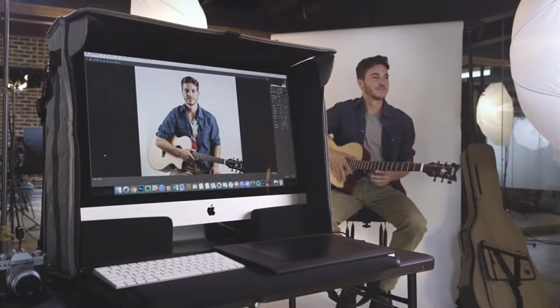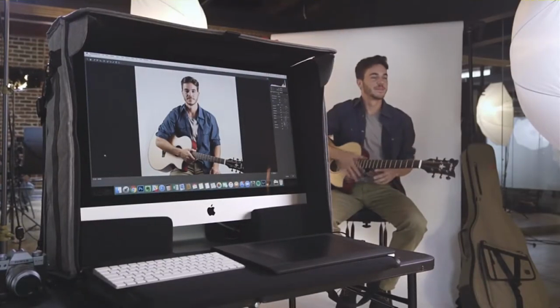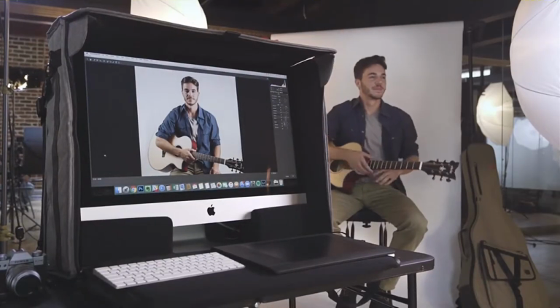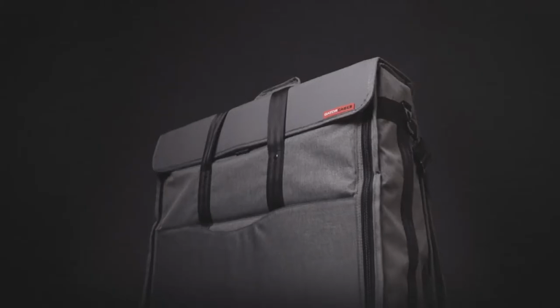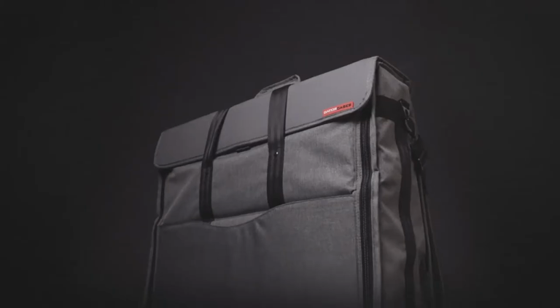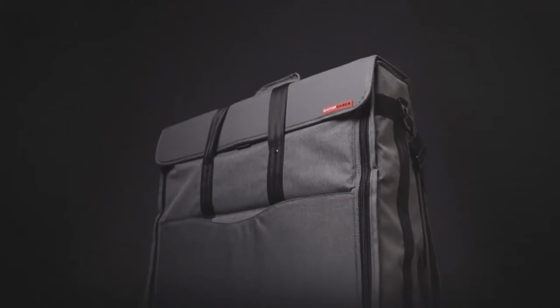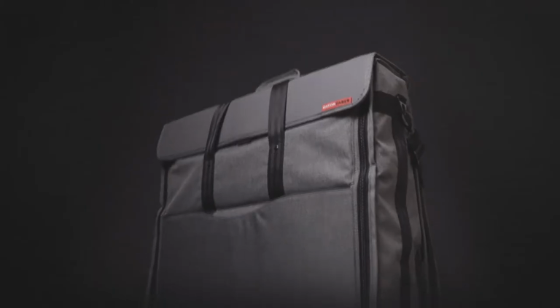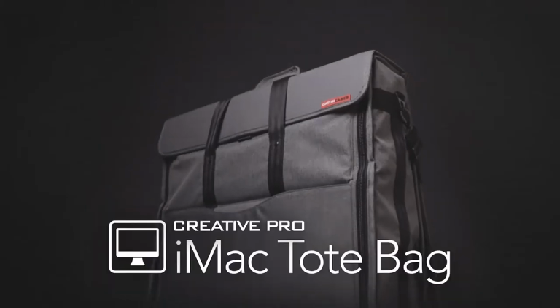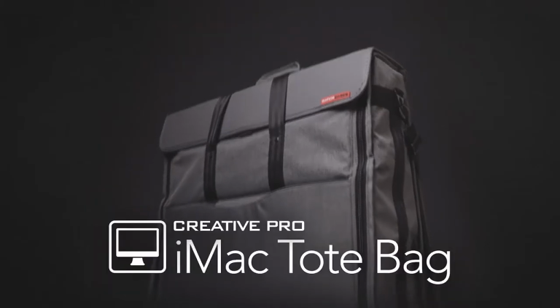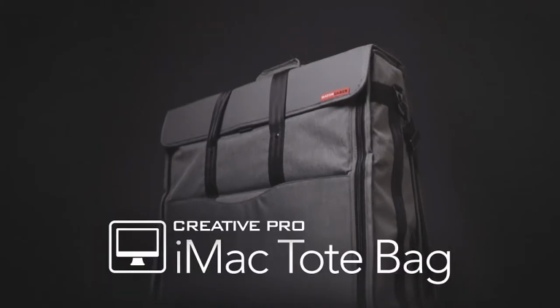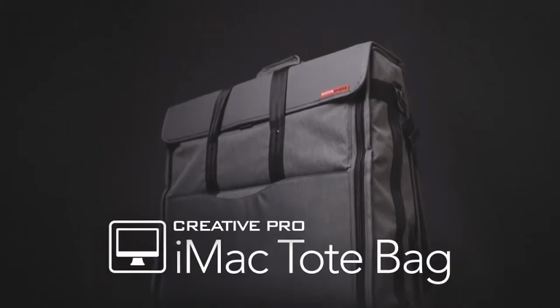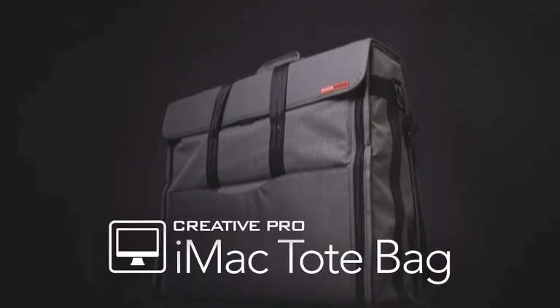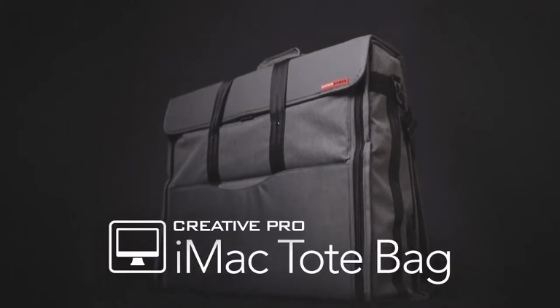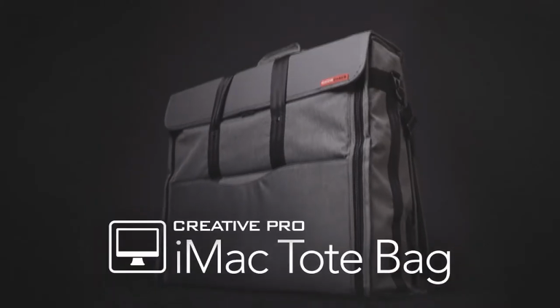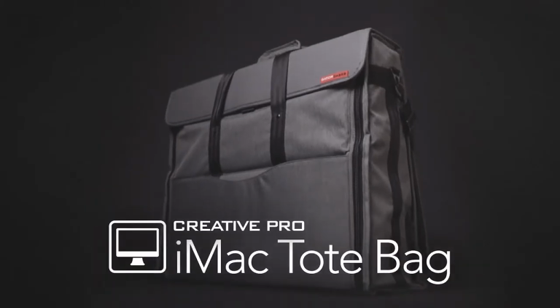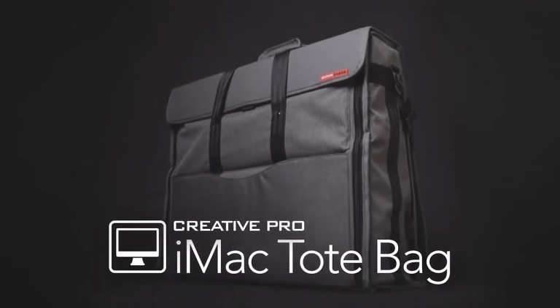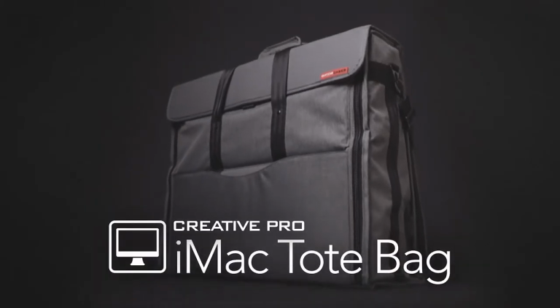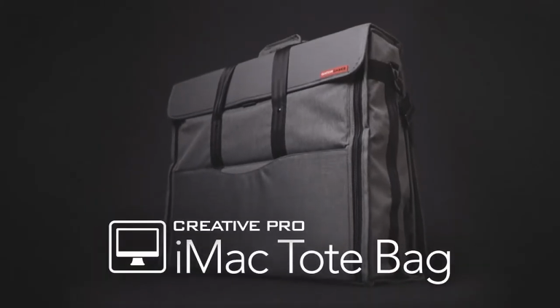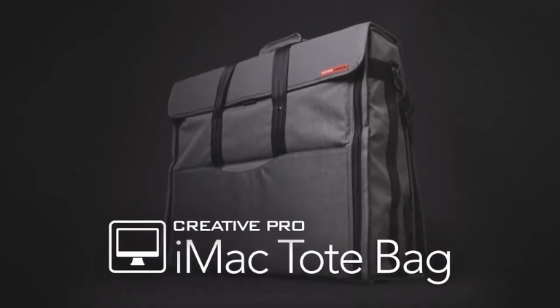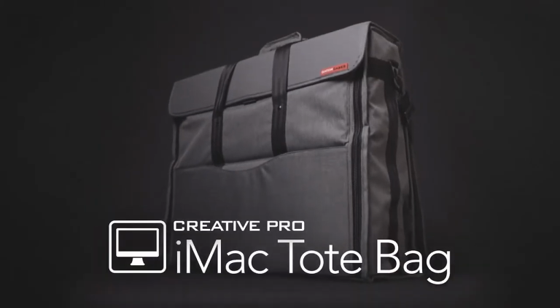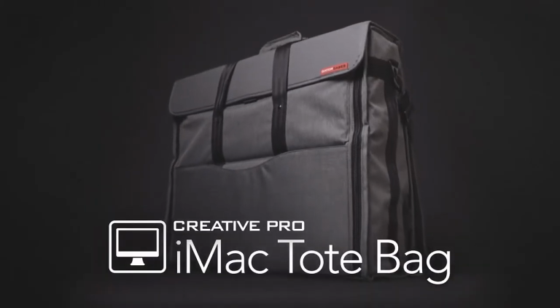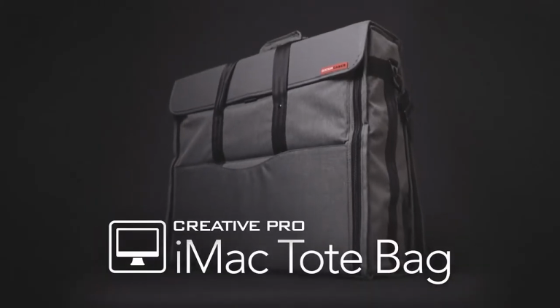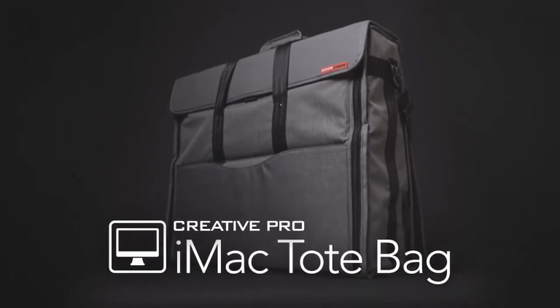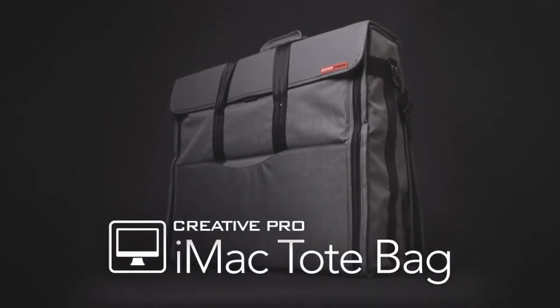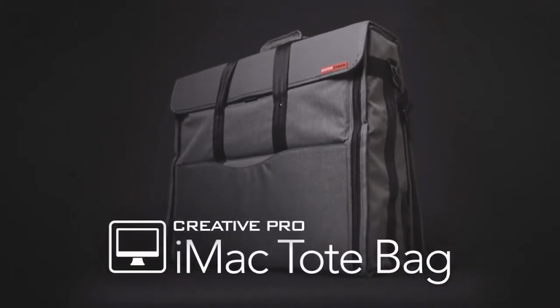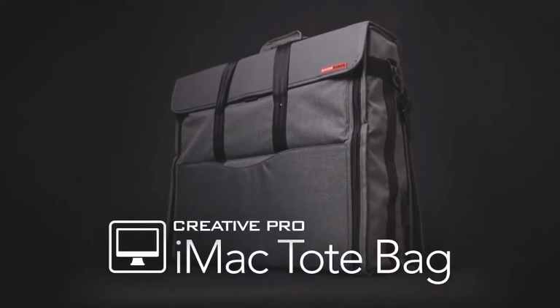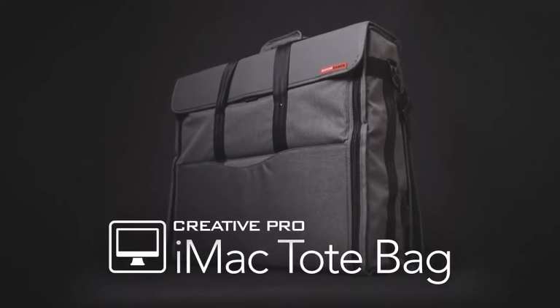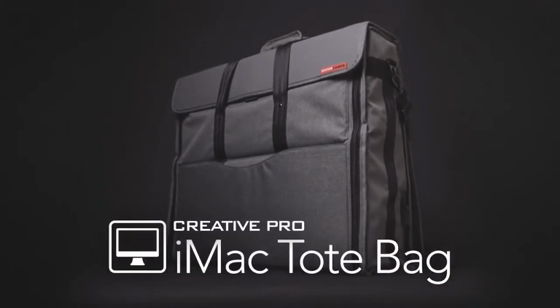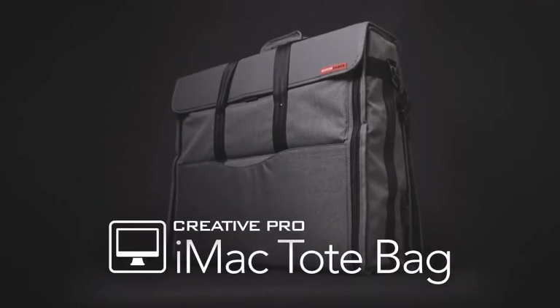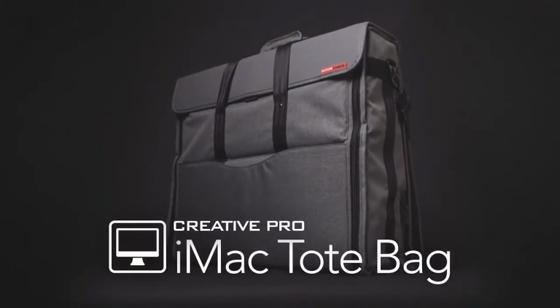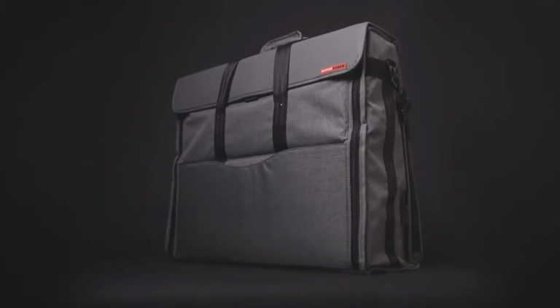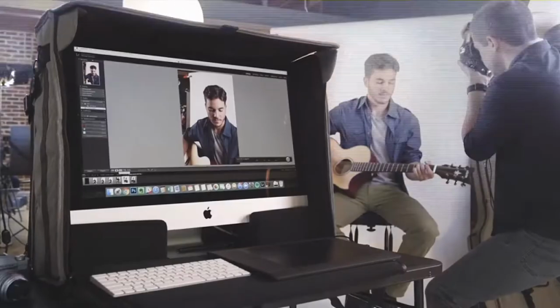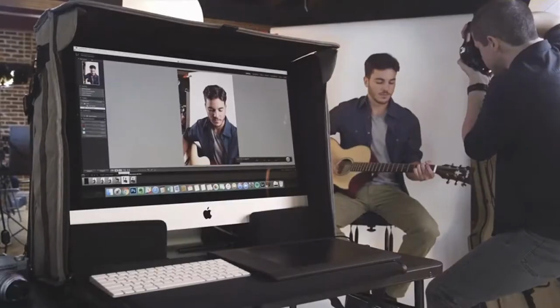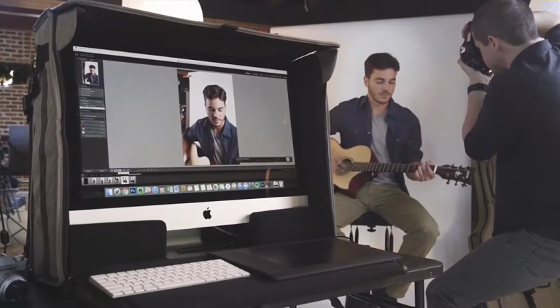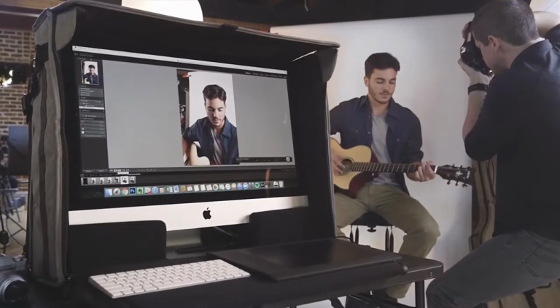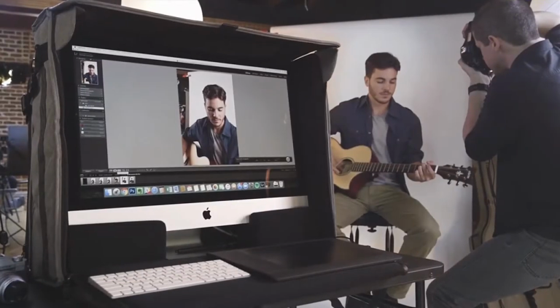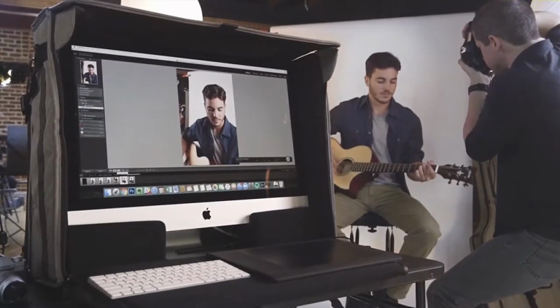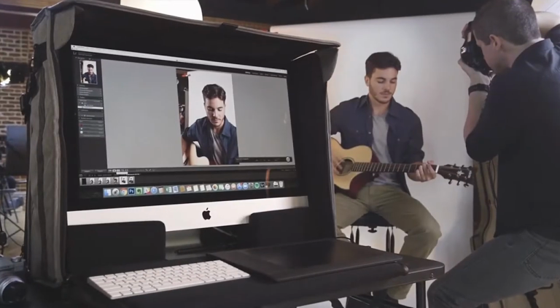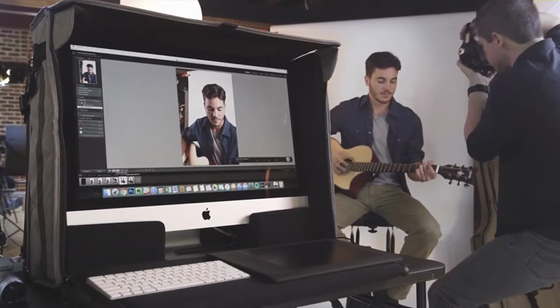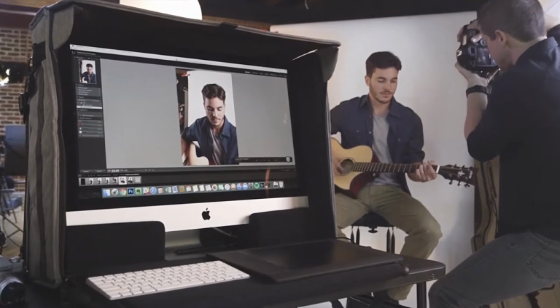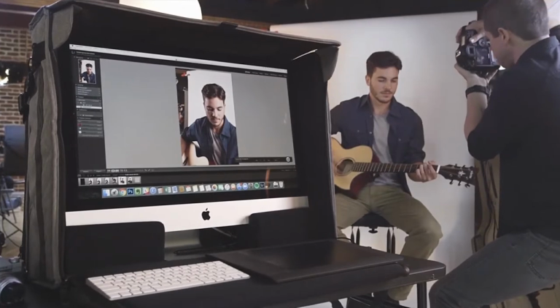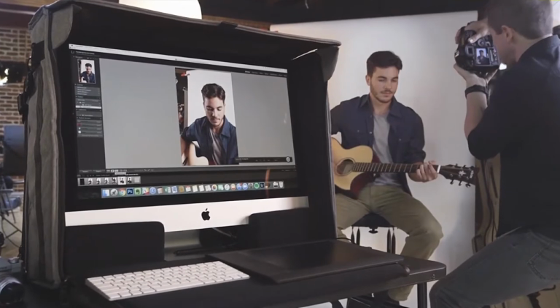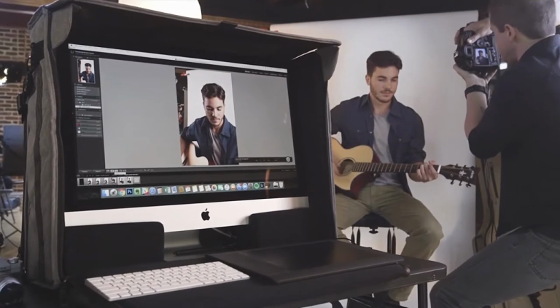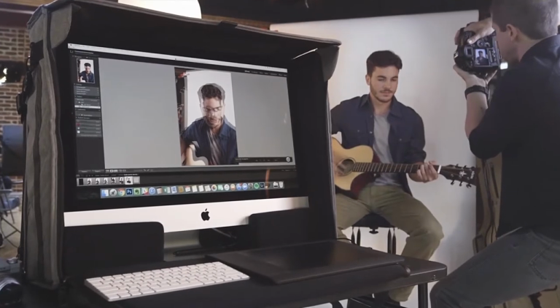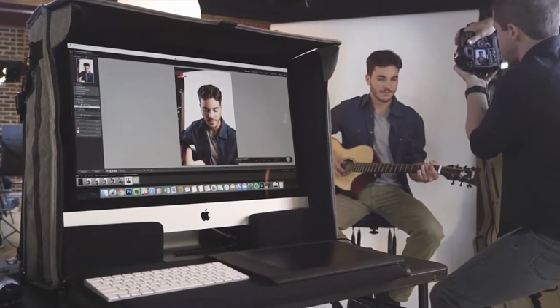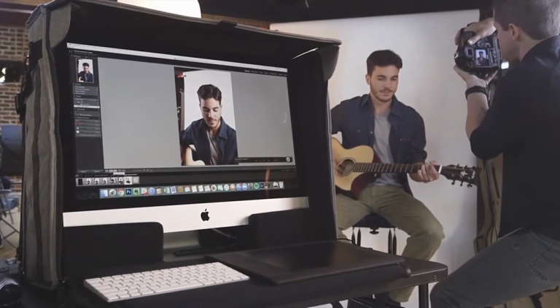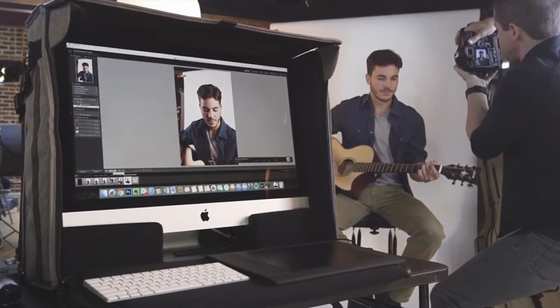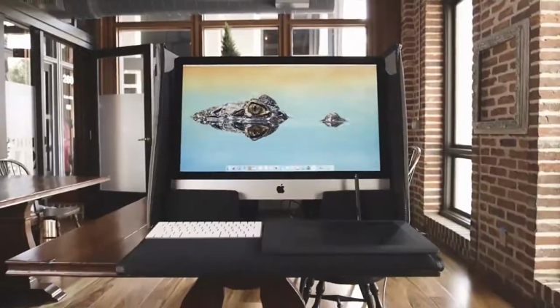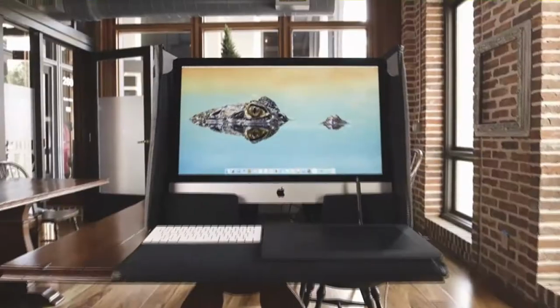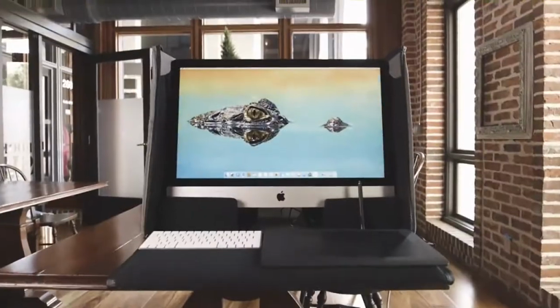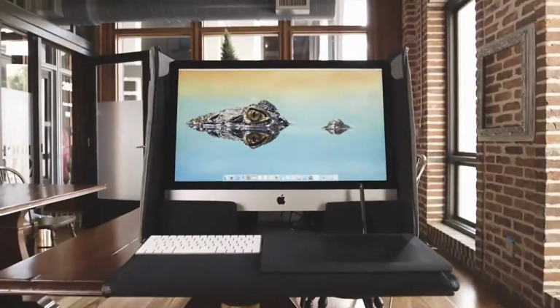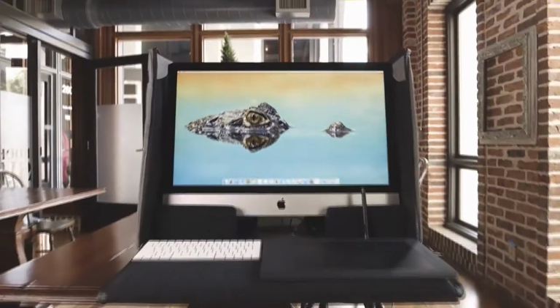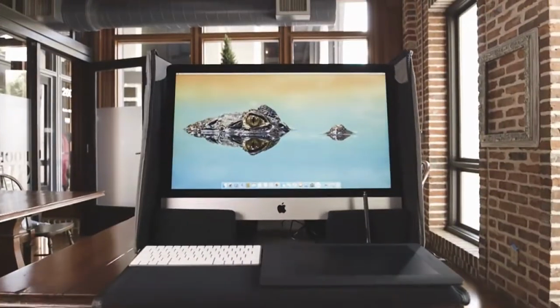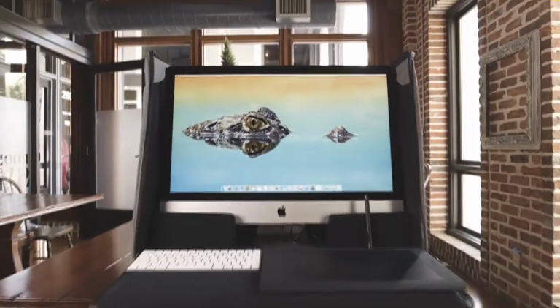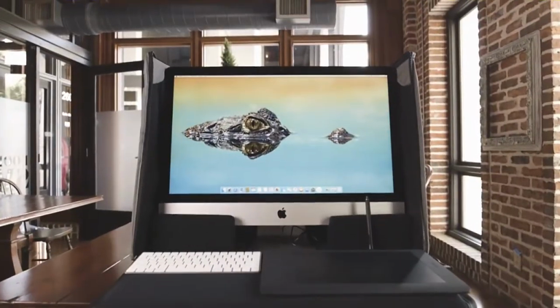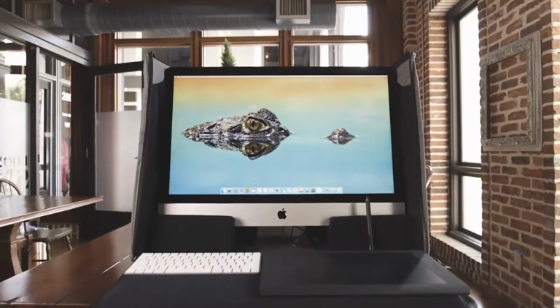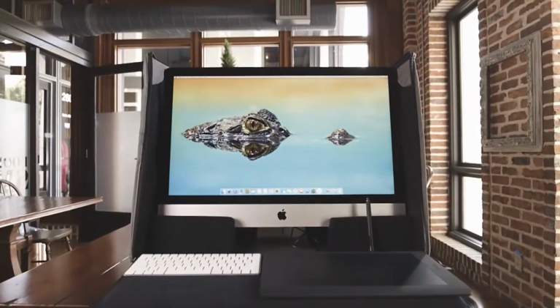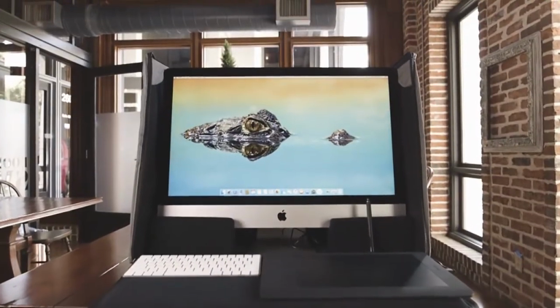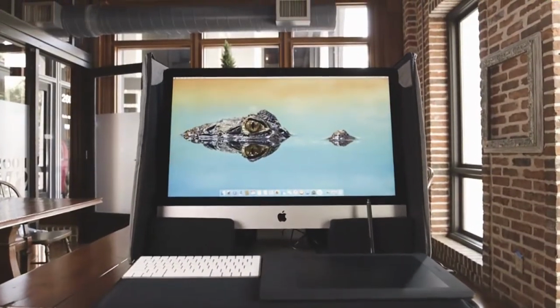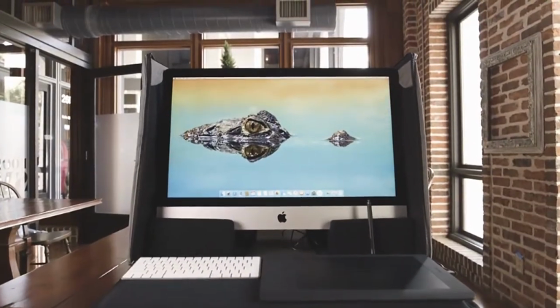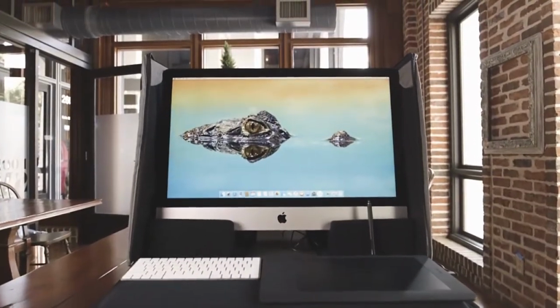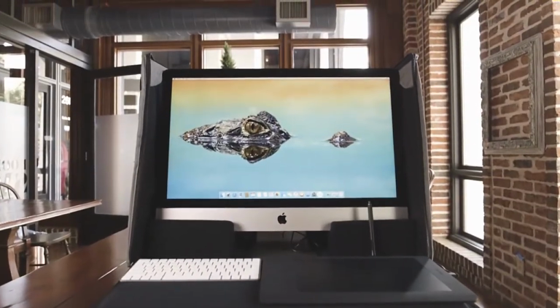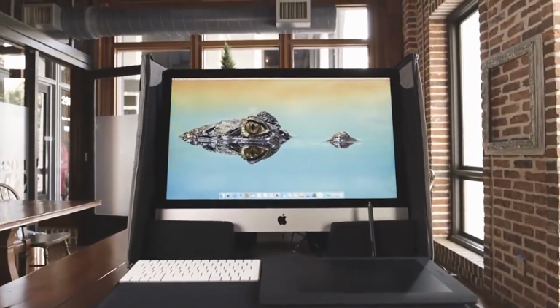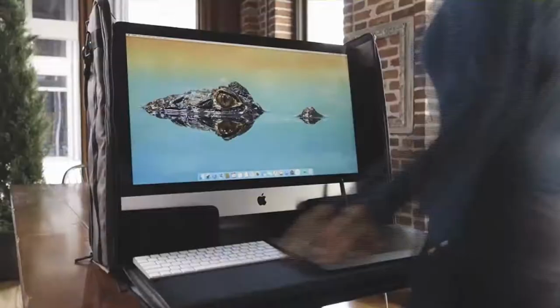Meet the Creative Pro iMac tote bag. When you need it, bring your iMac with you.